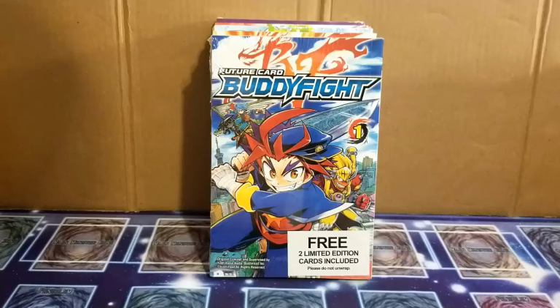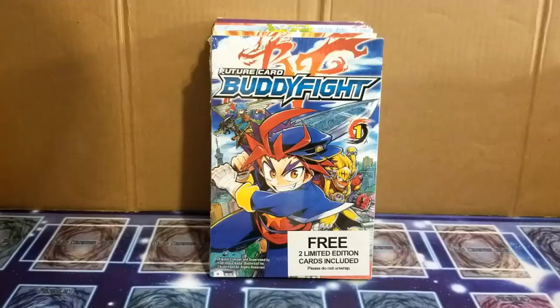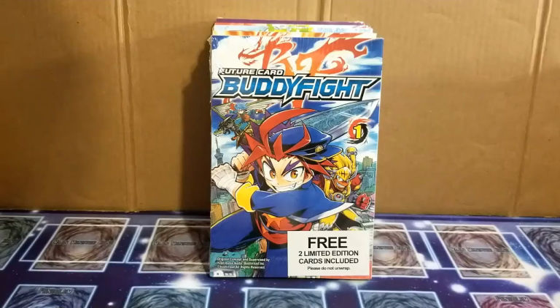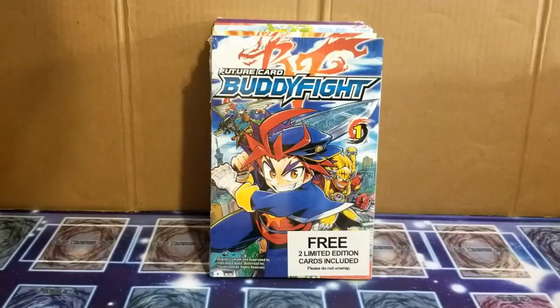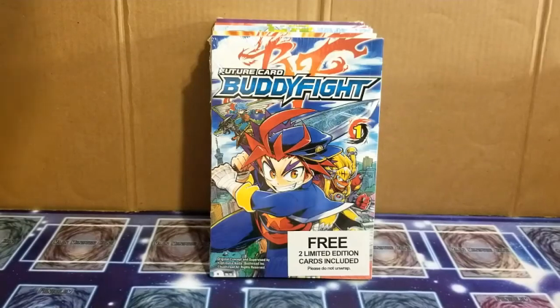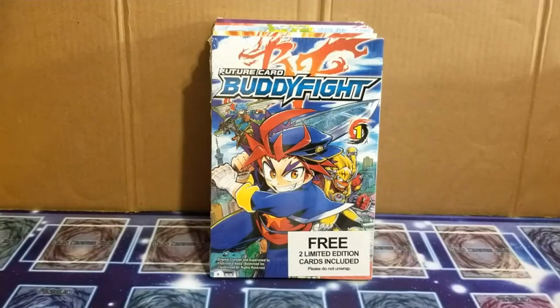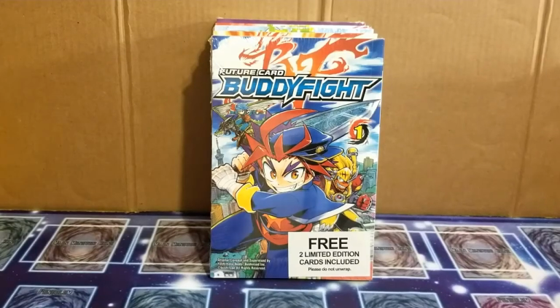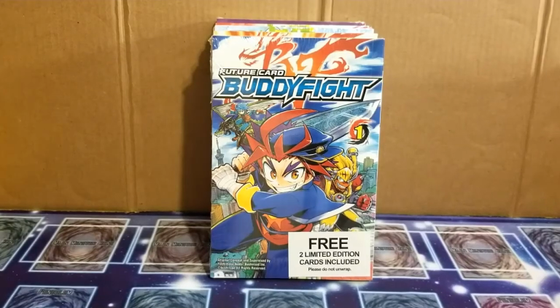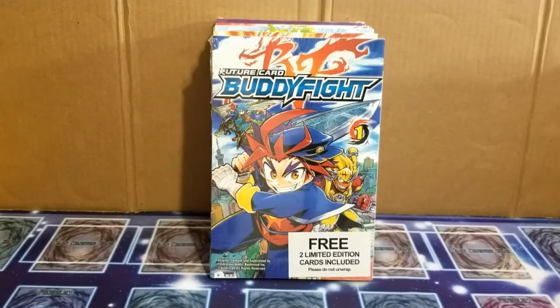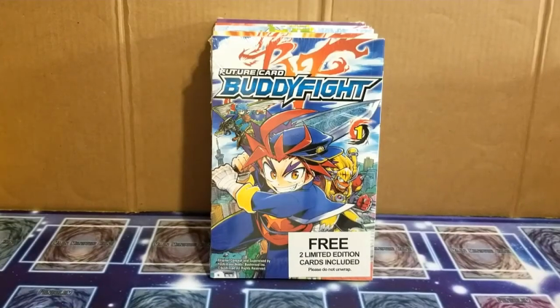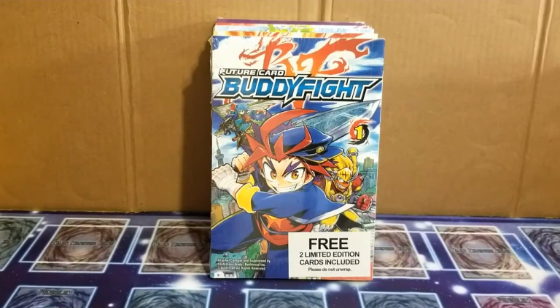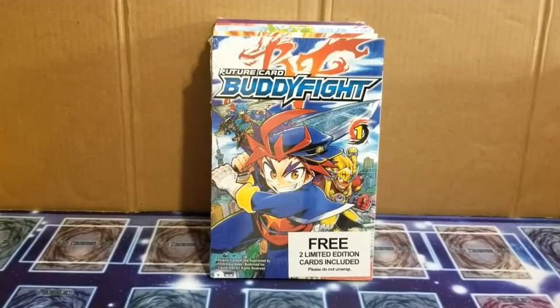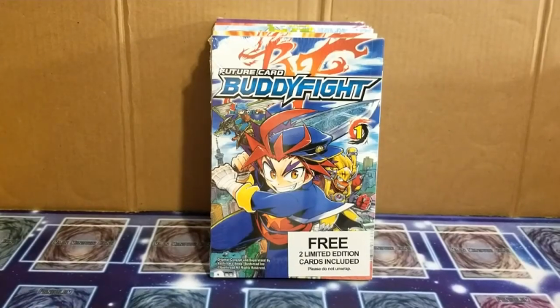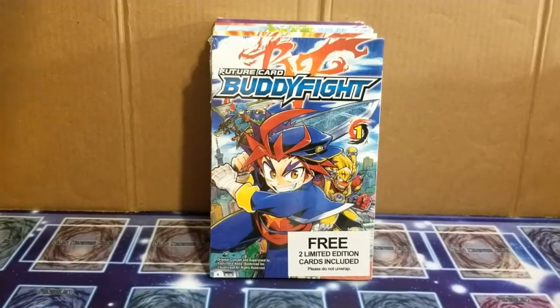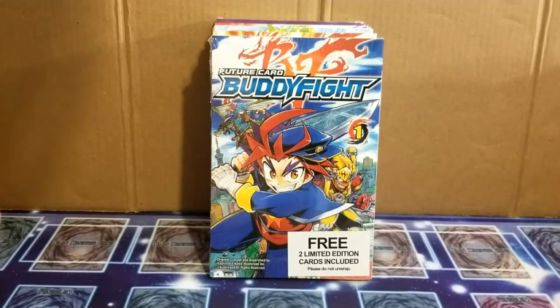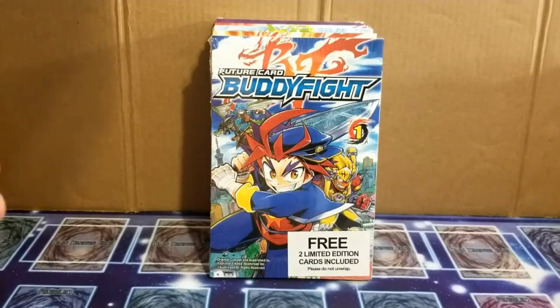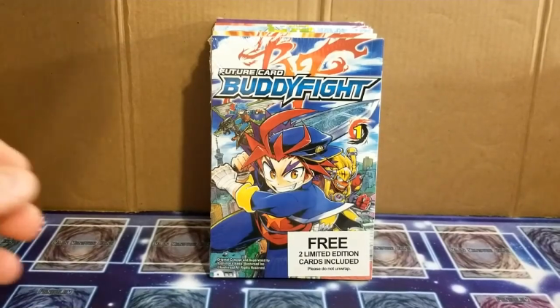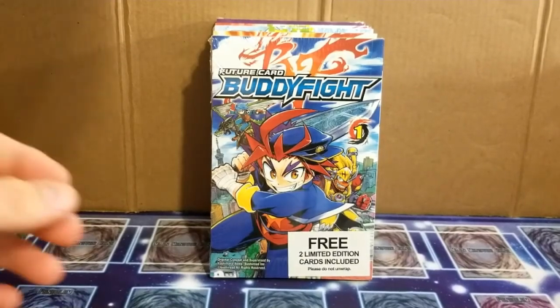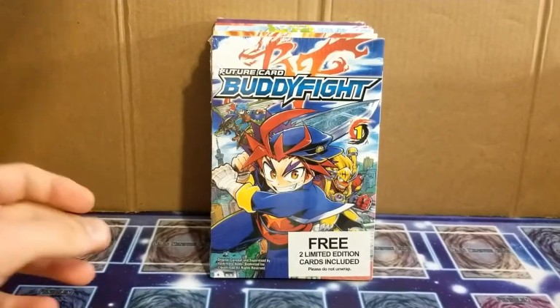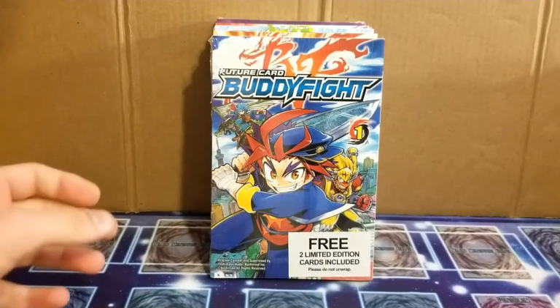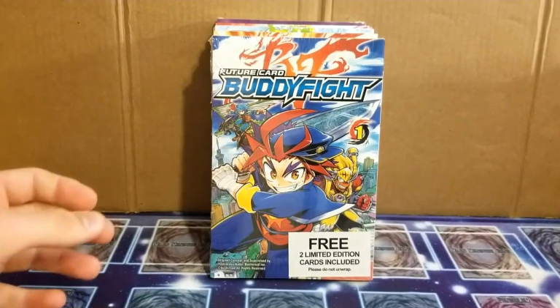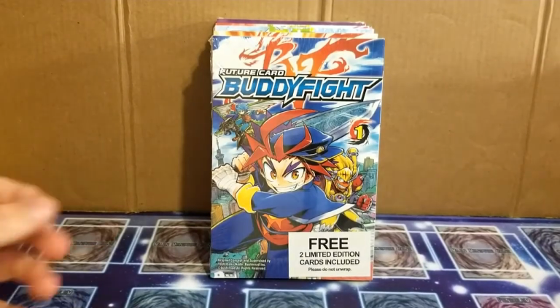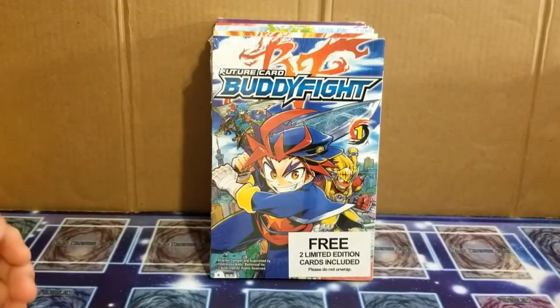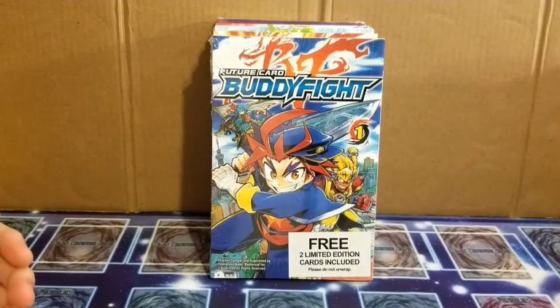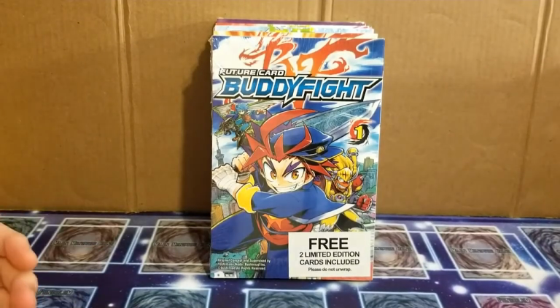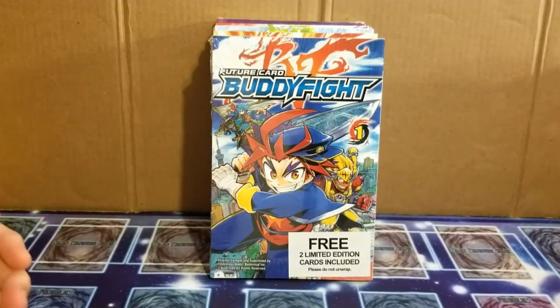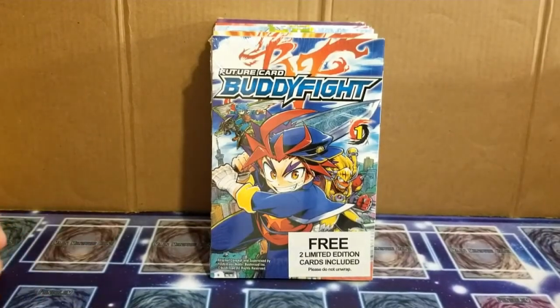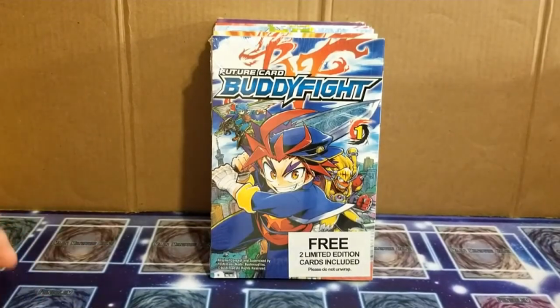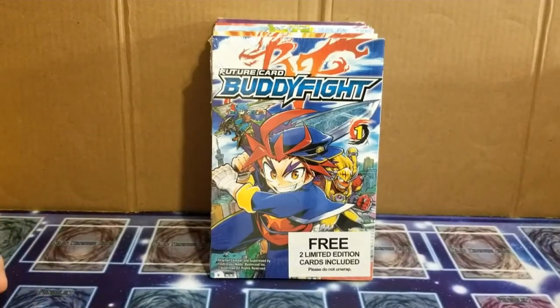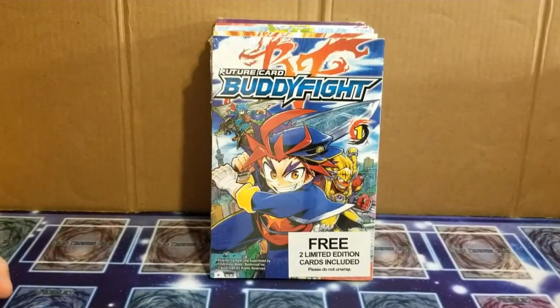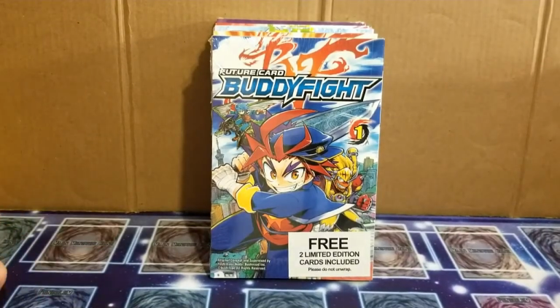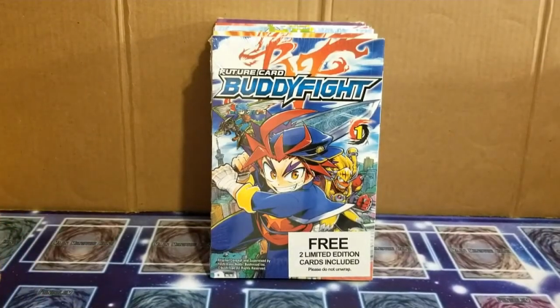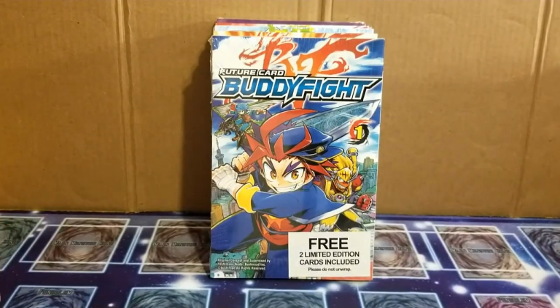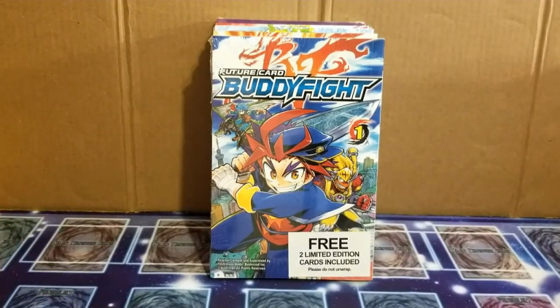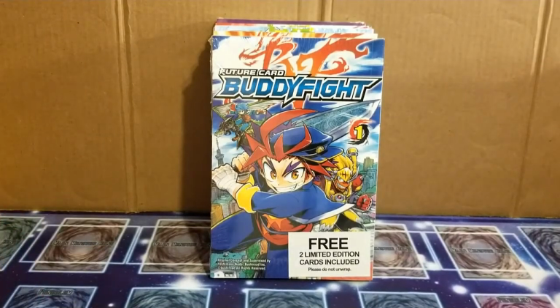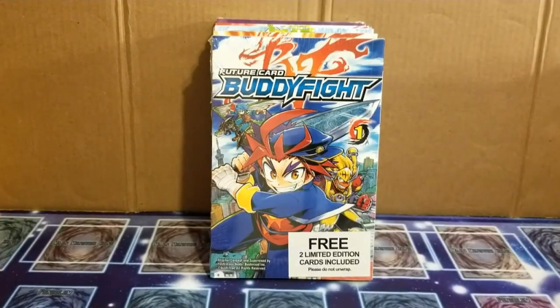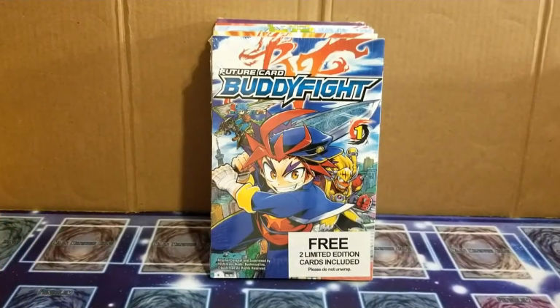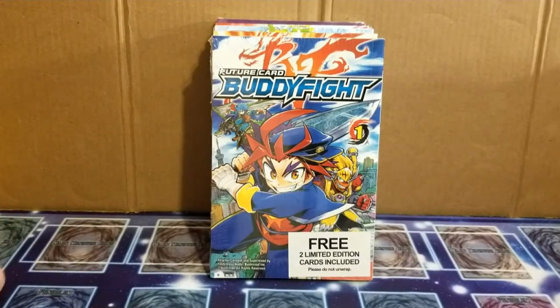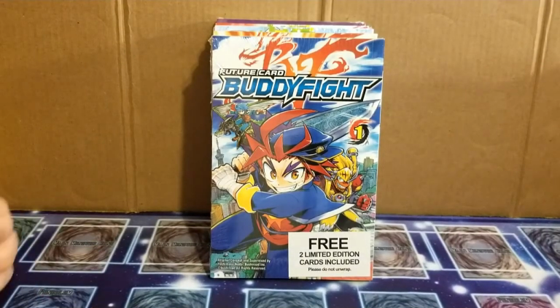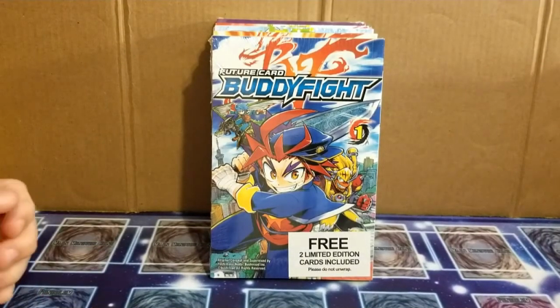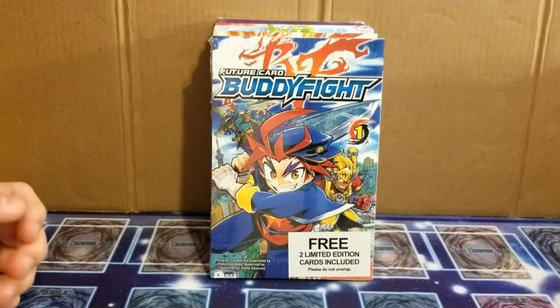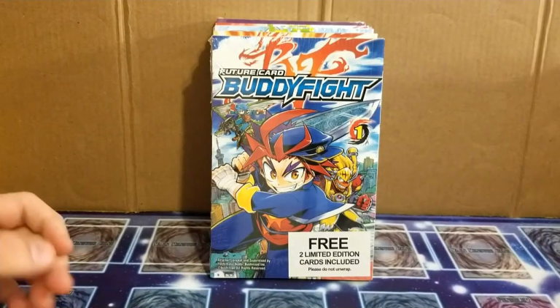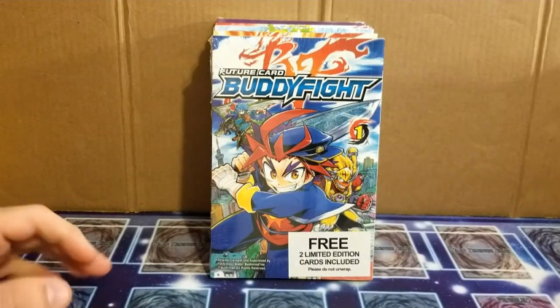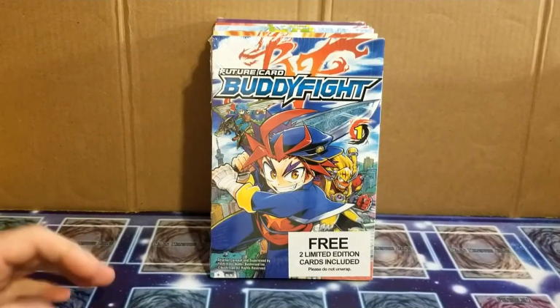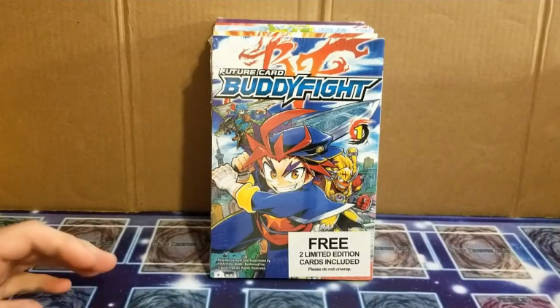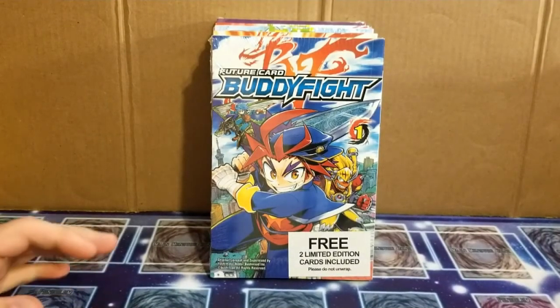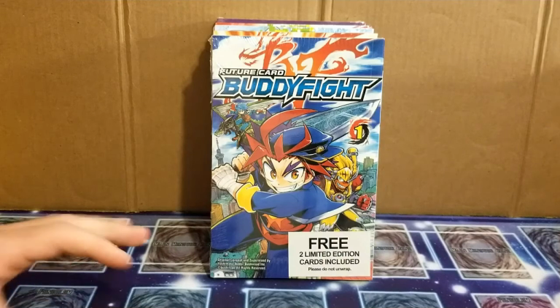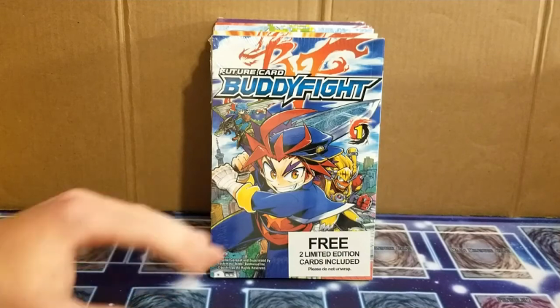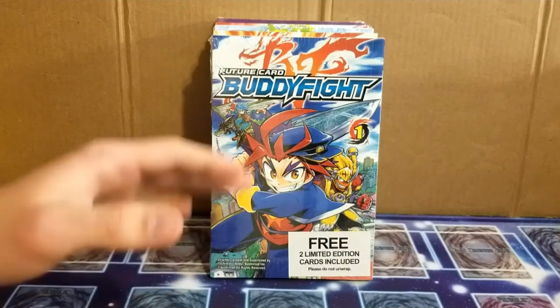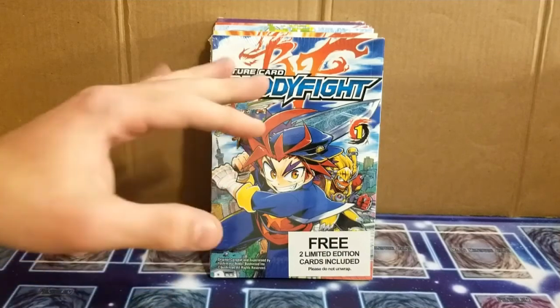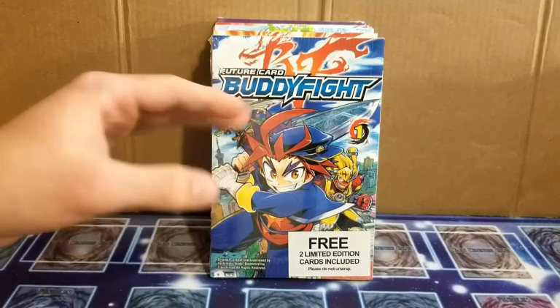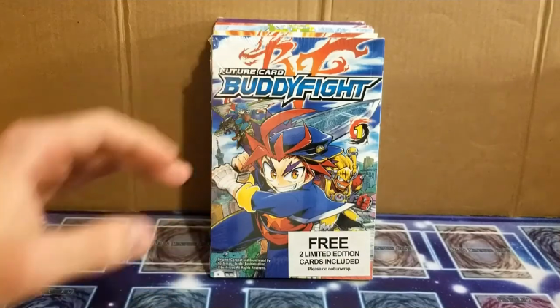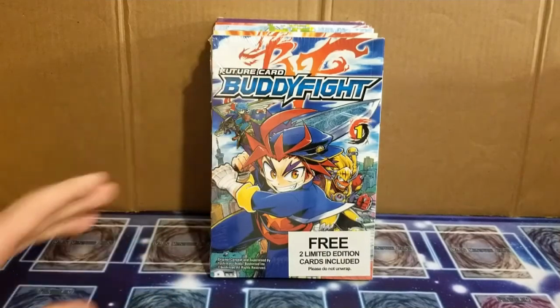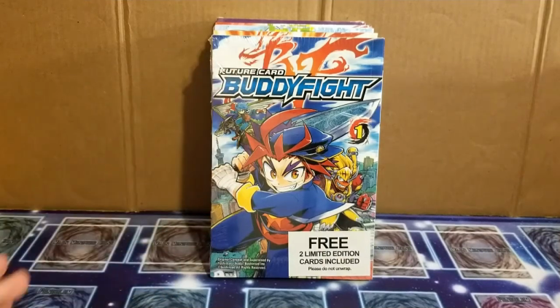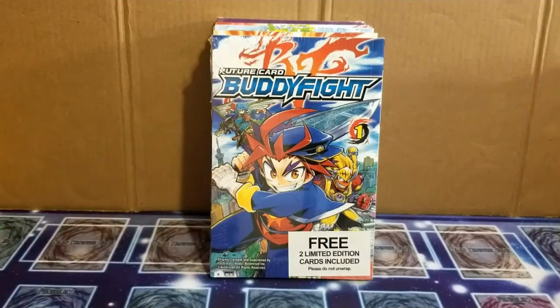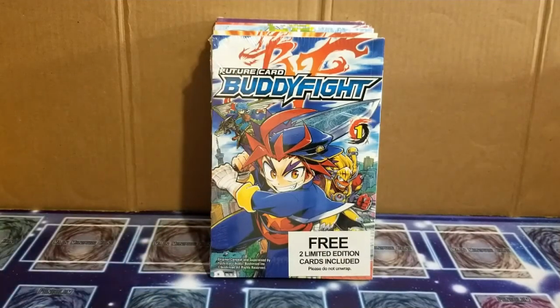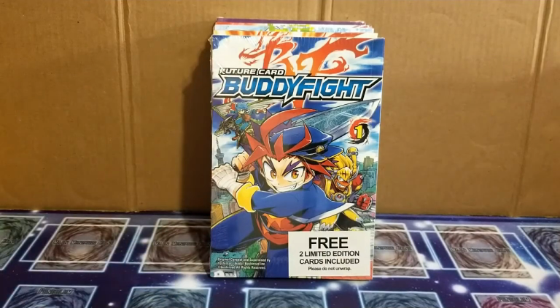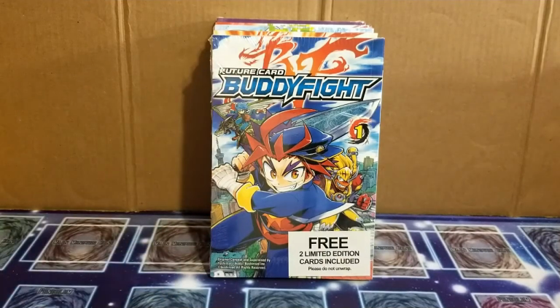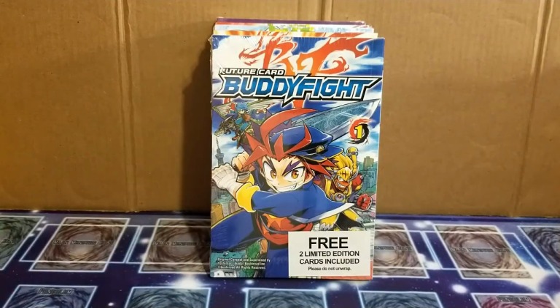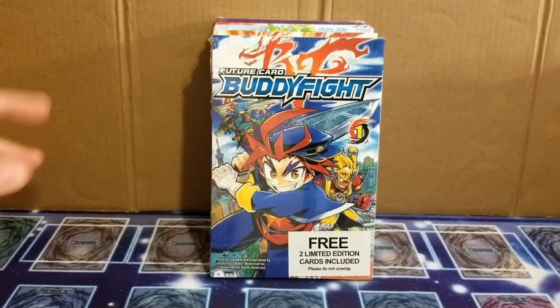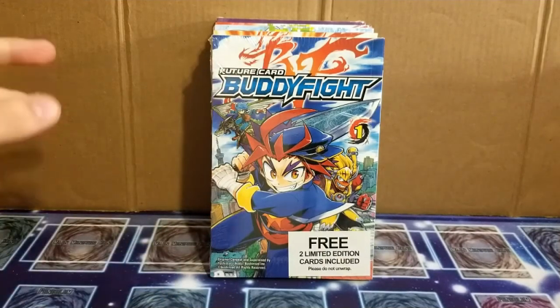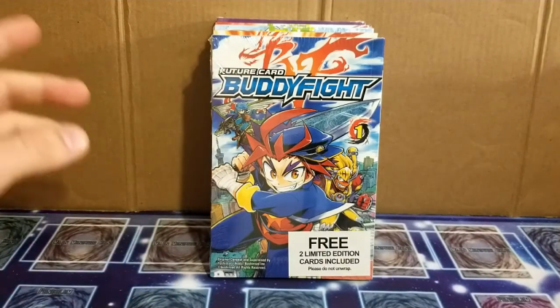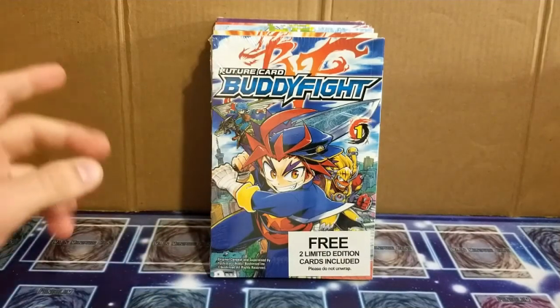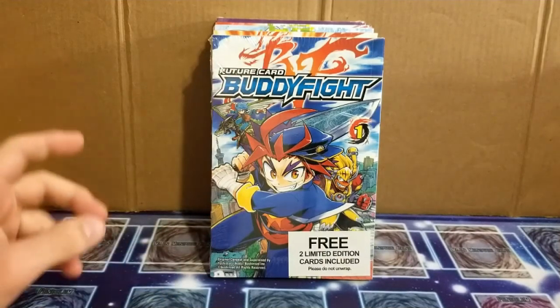What is going on guys, it's BoydCodeStar here, back with another — not so much an unboxing, but more of a review.